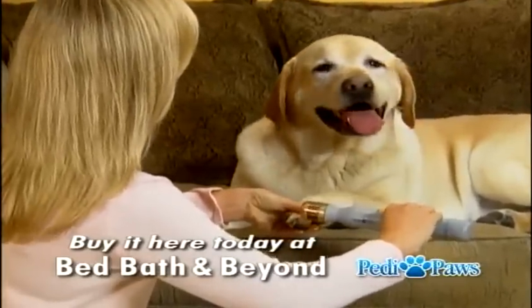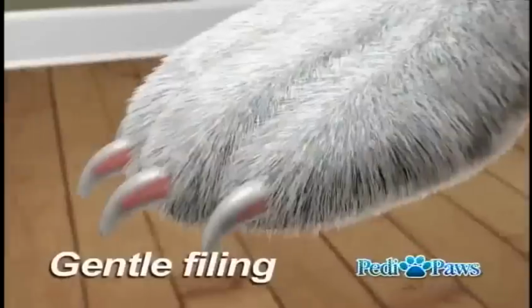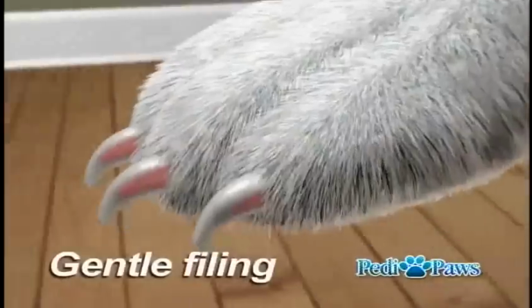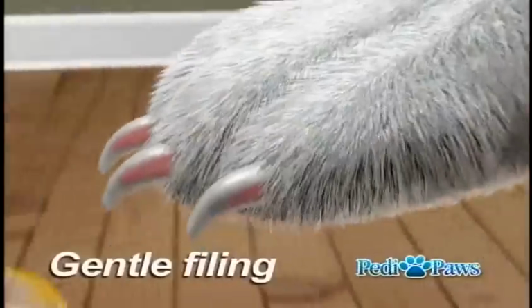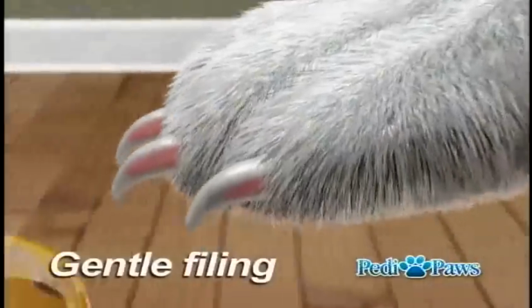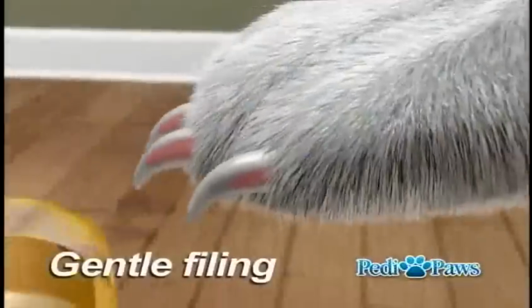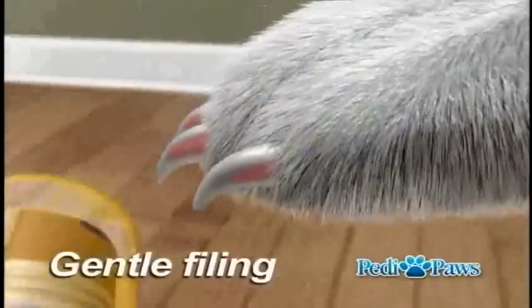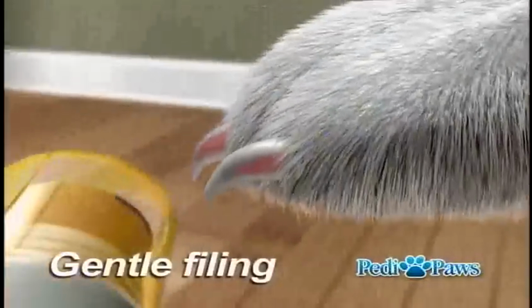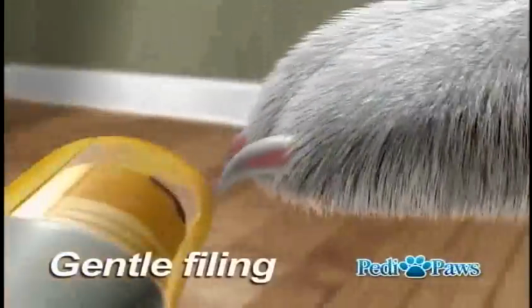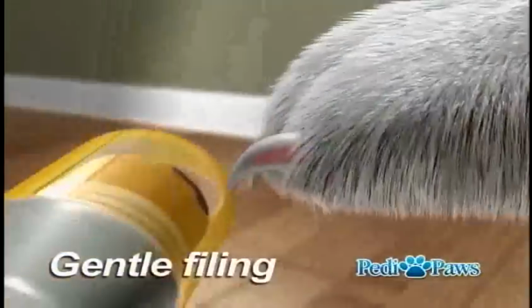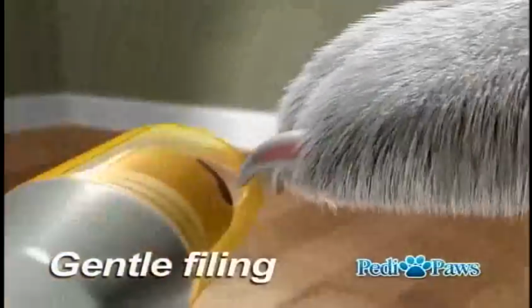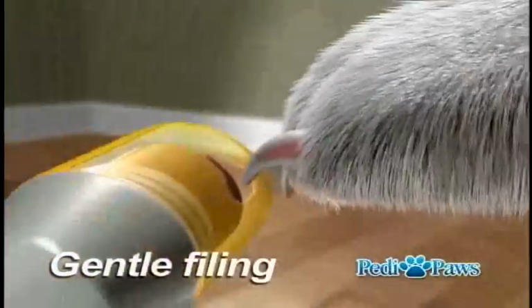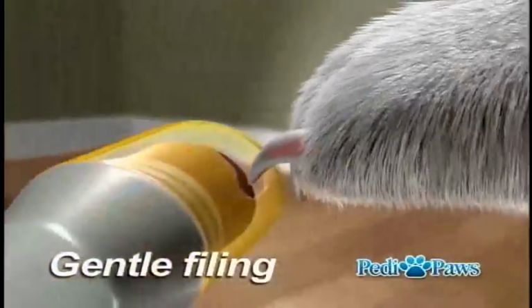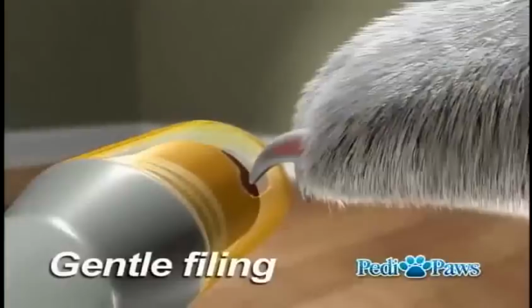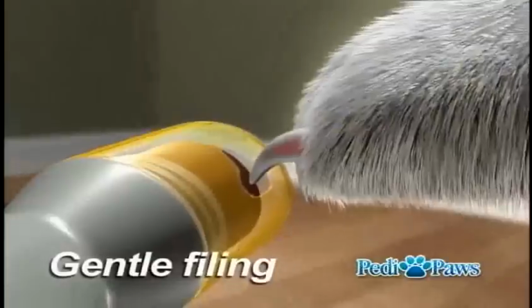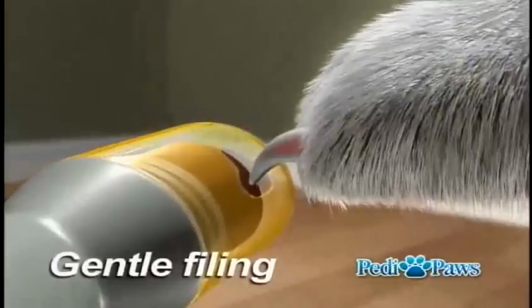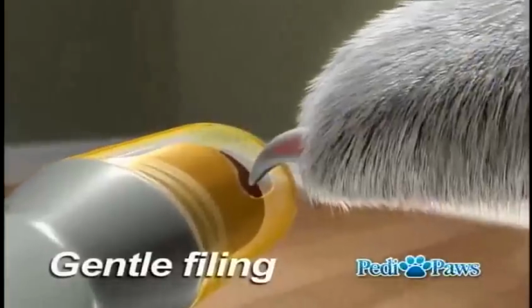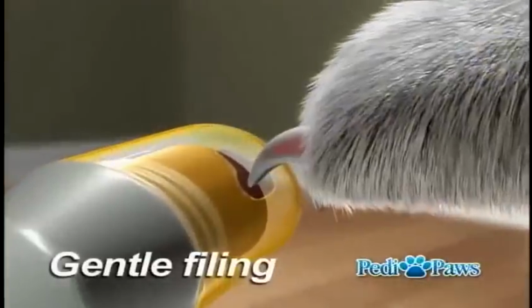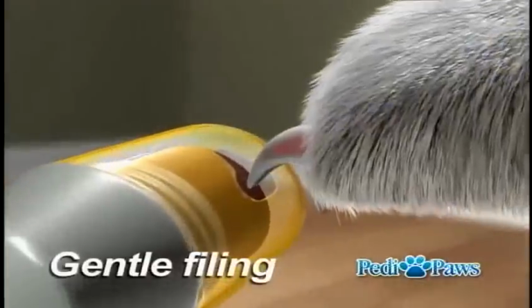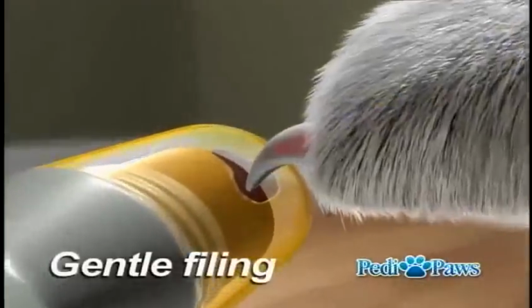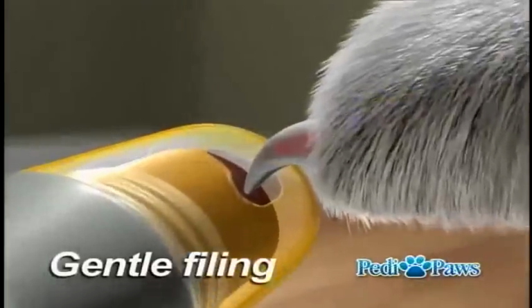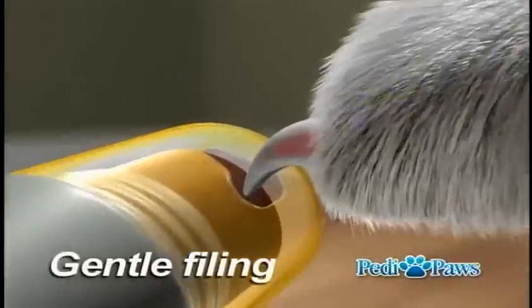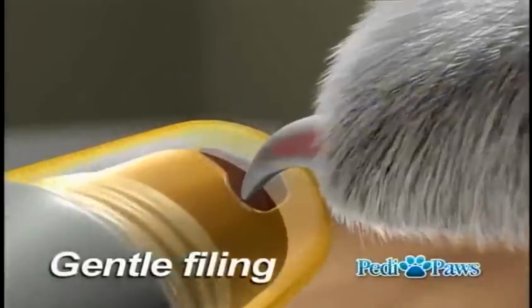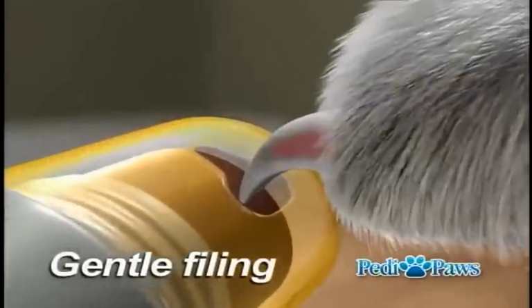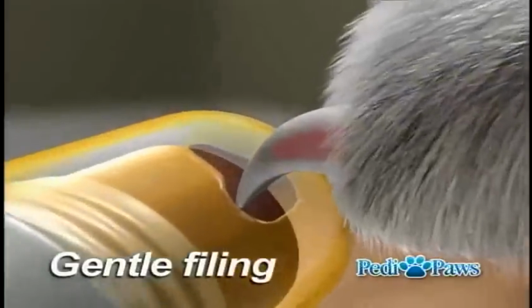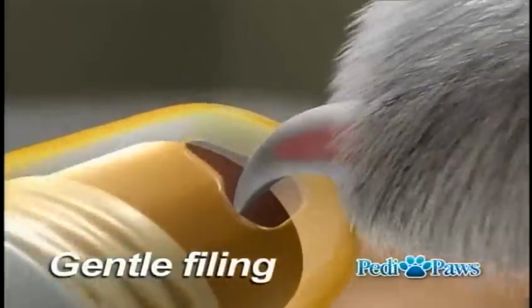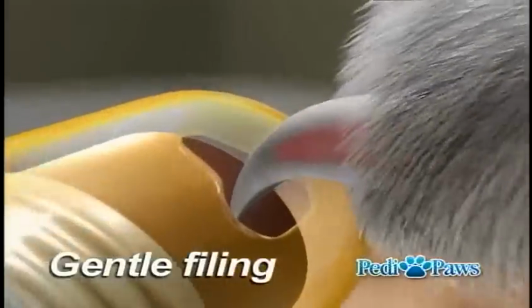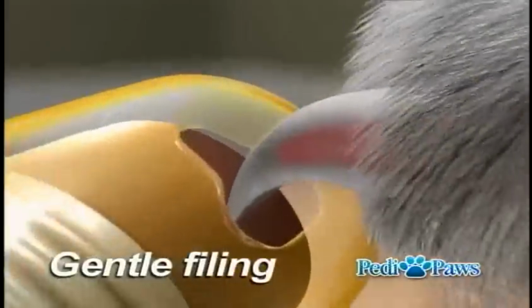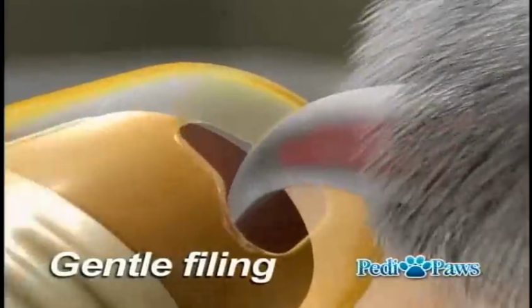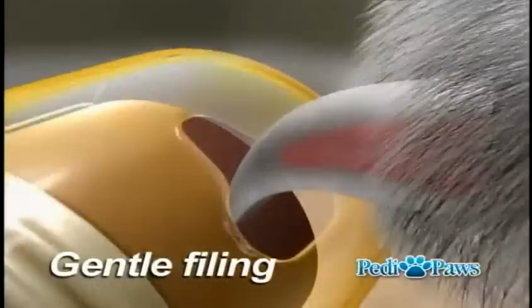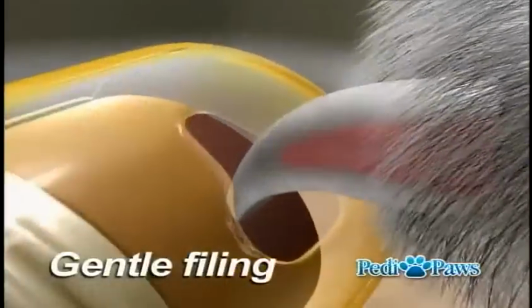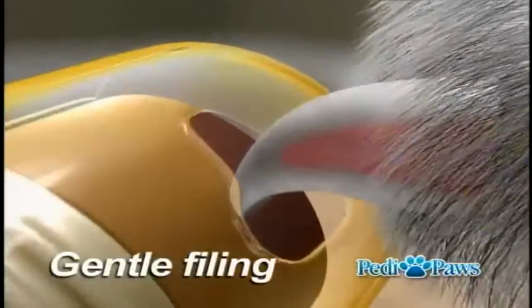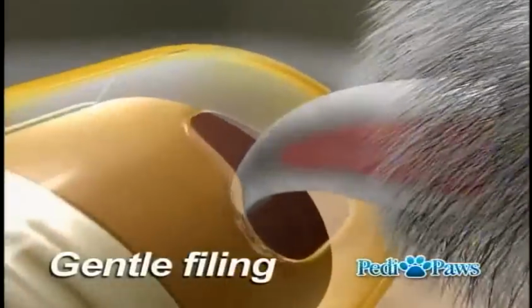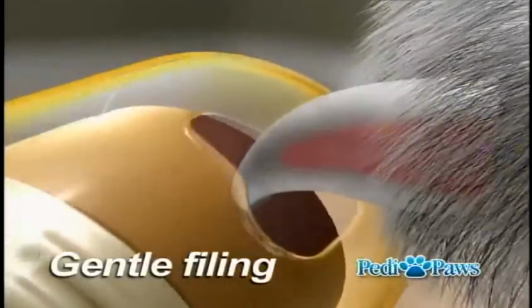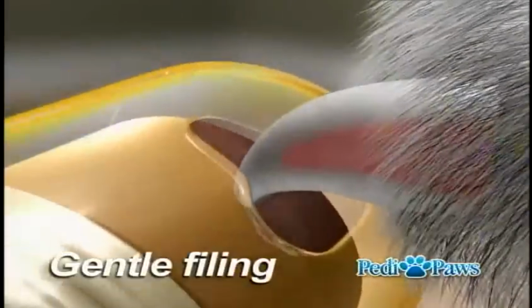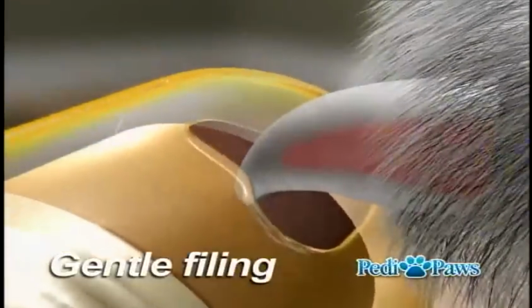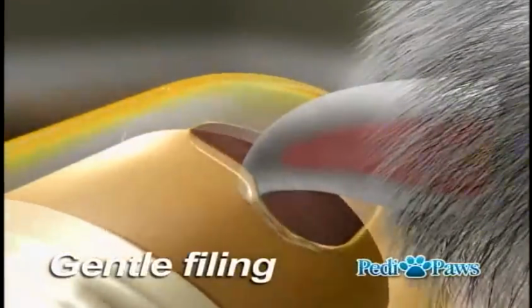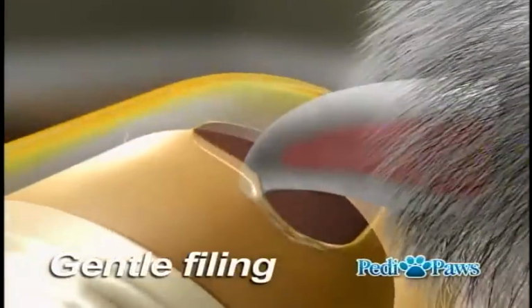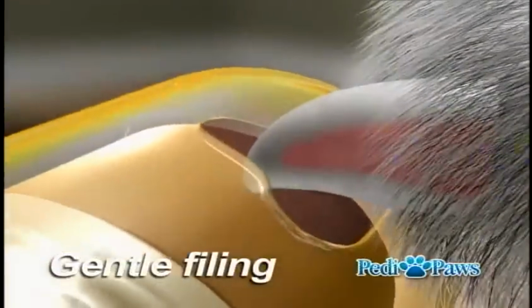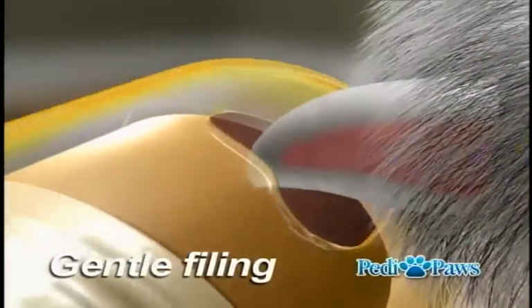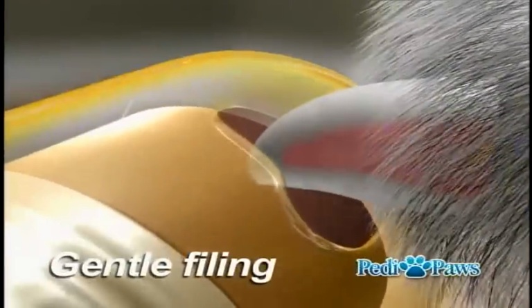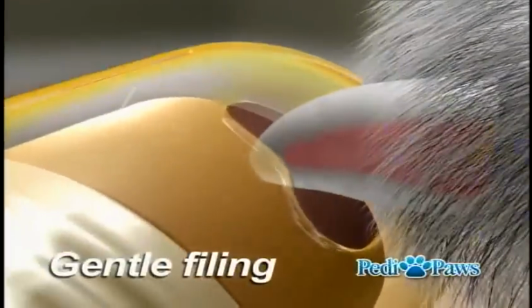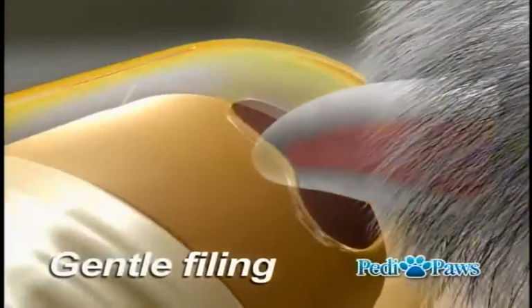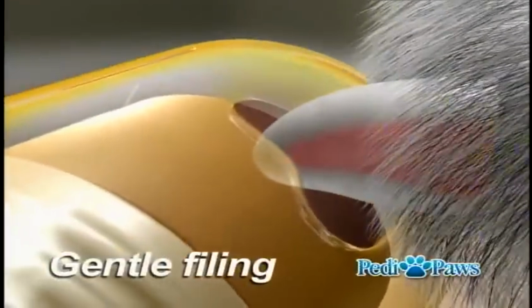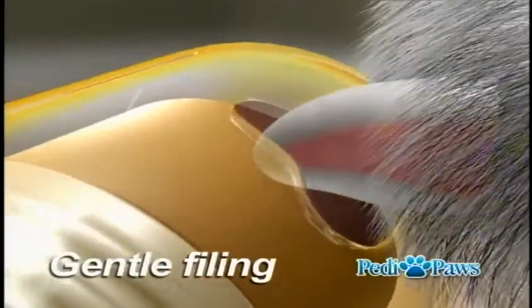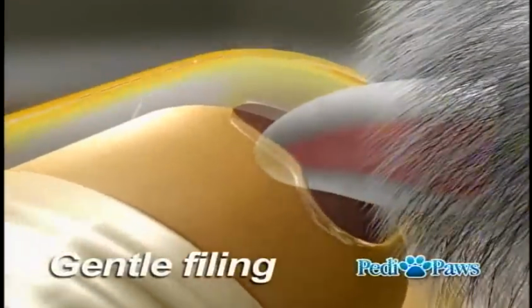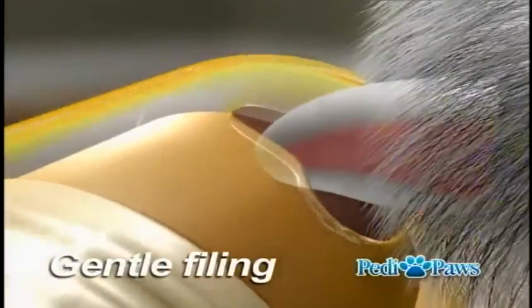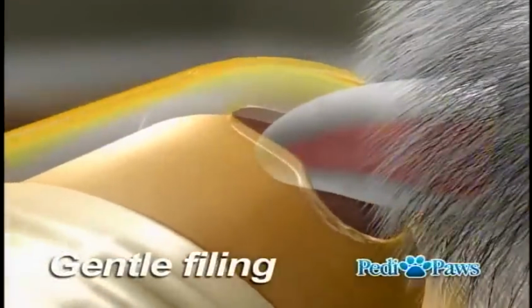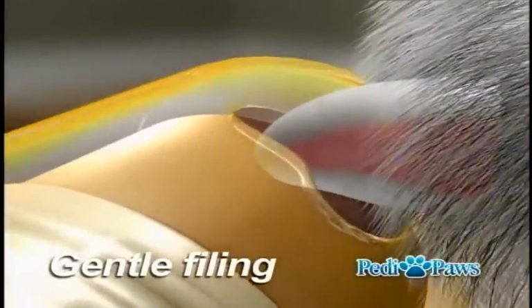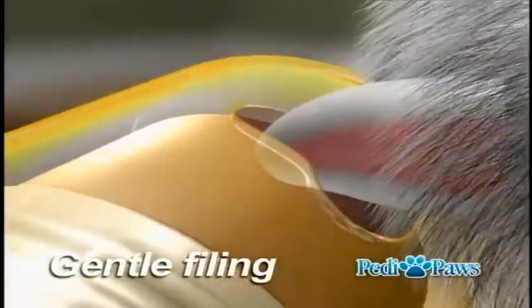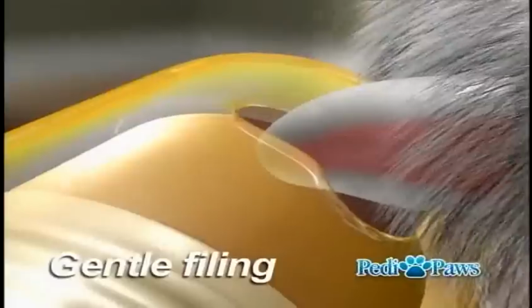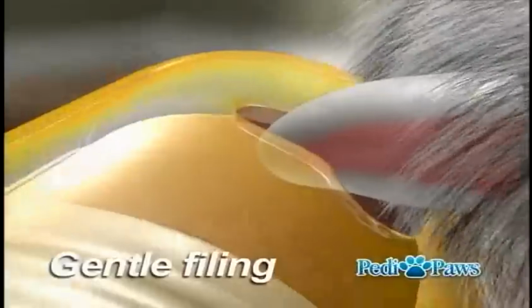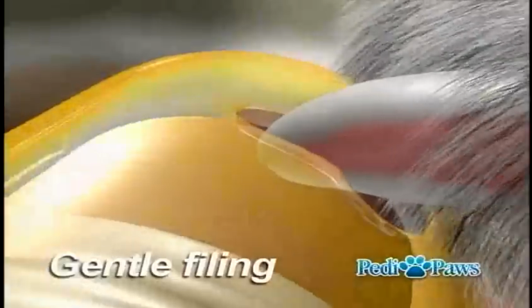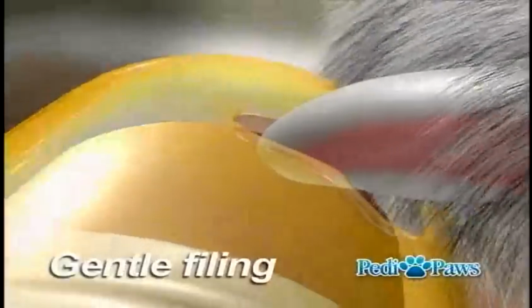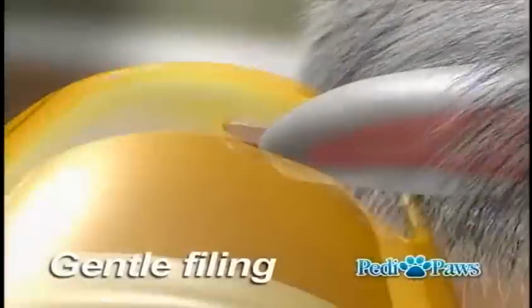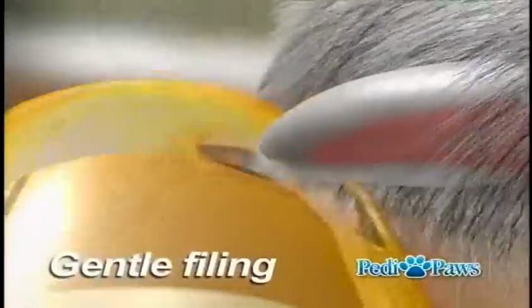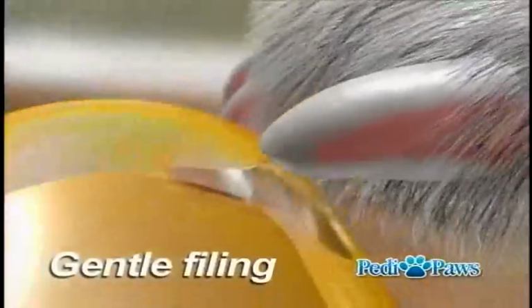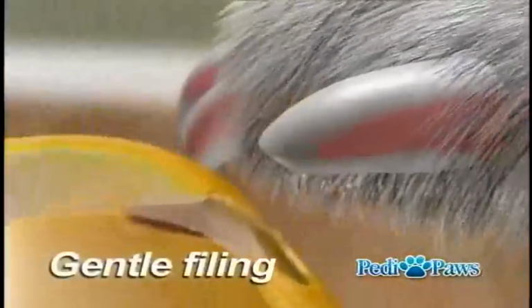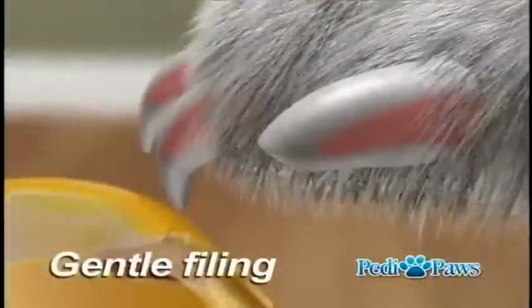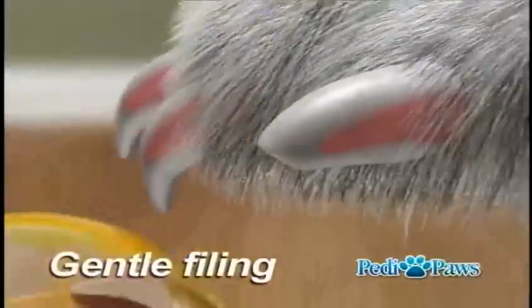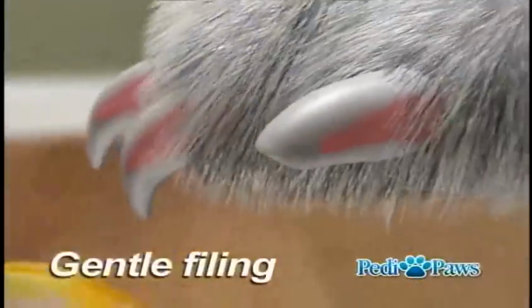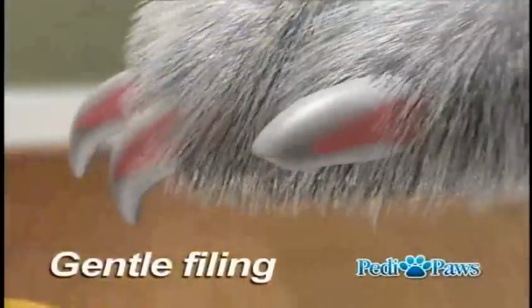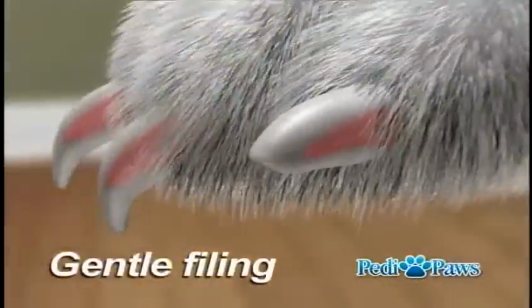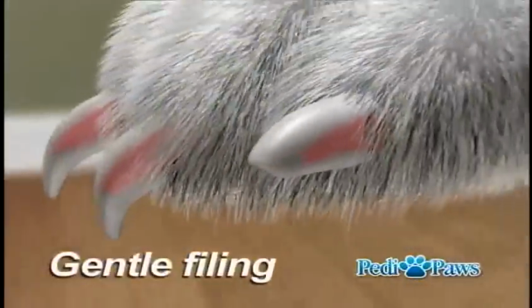The smooth rotary action ensures a proper and gentle filing. Plus, the protective guard holds the filings, so there's no mess to clean up.